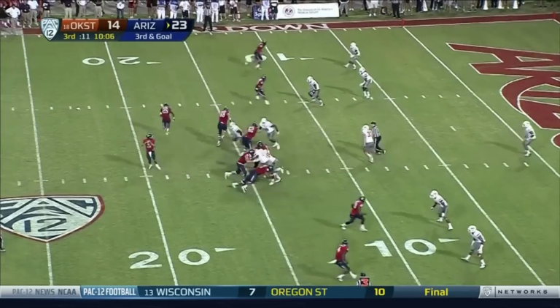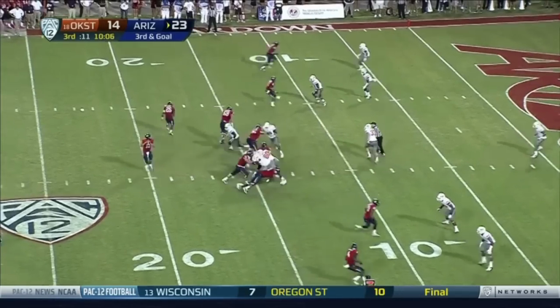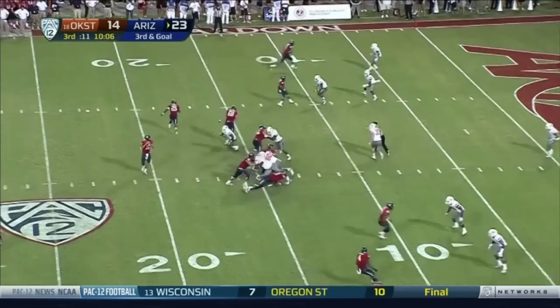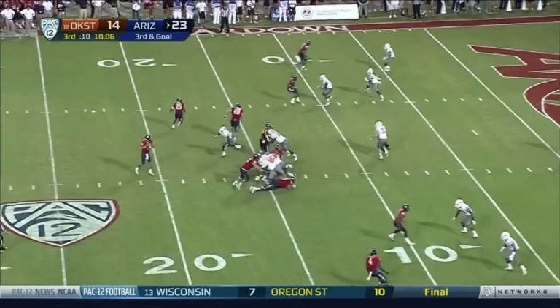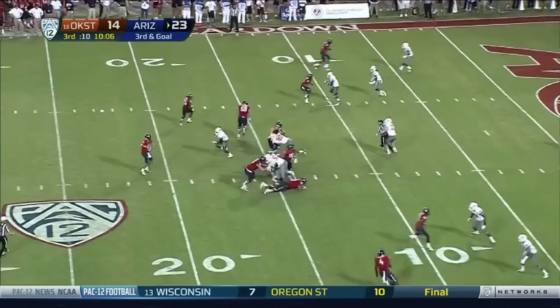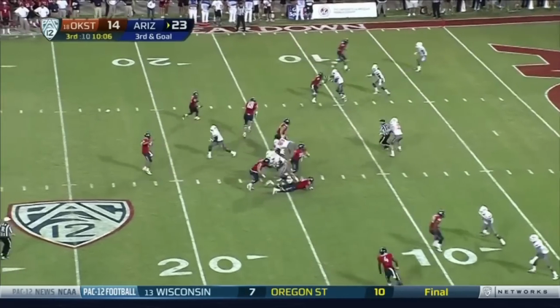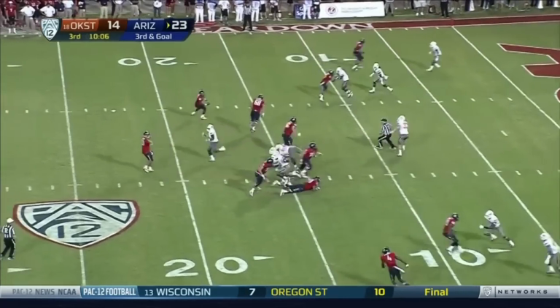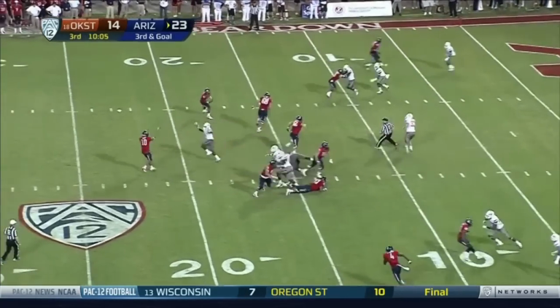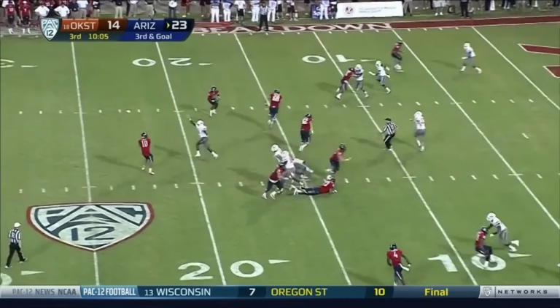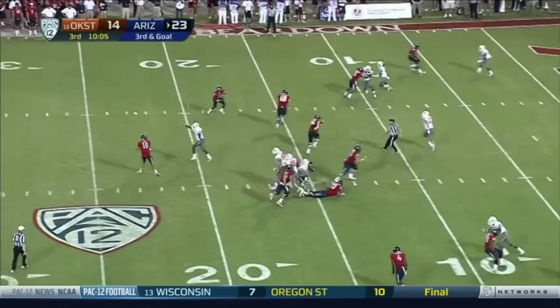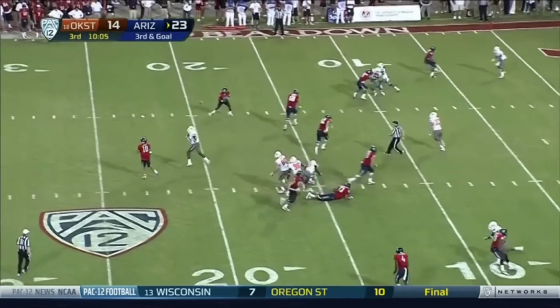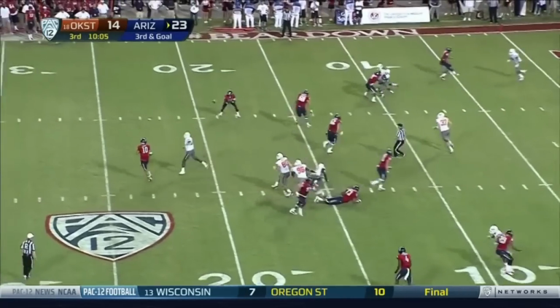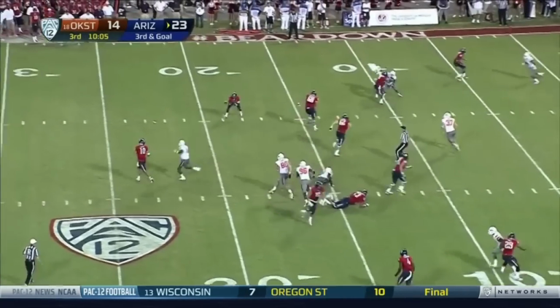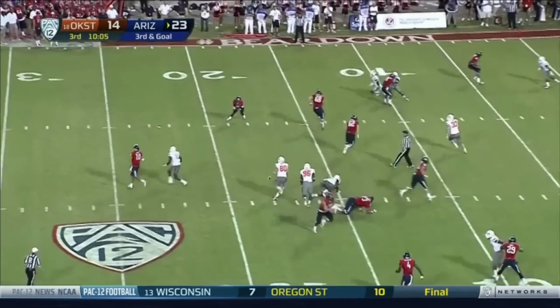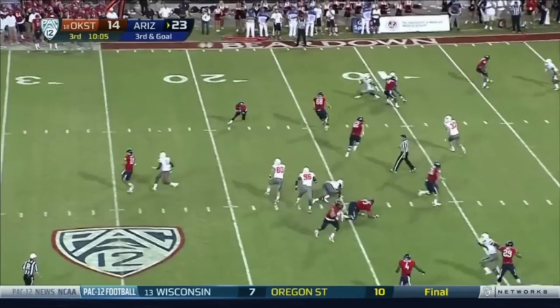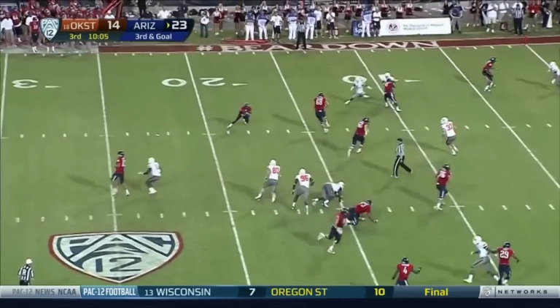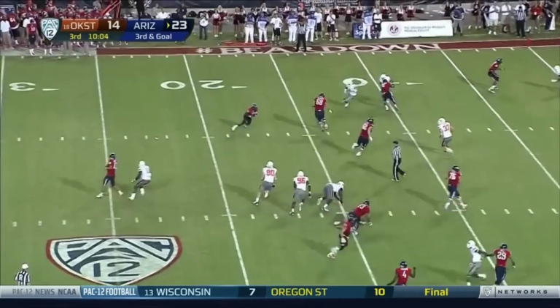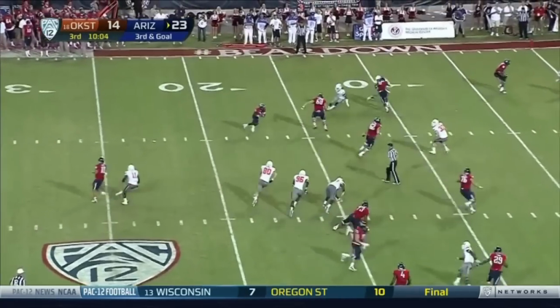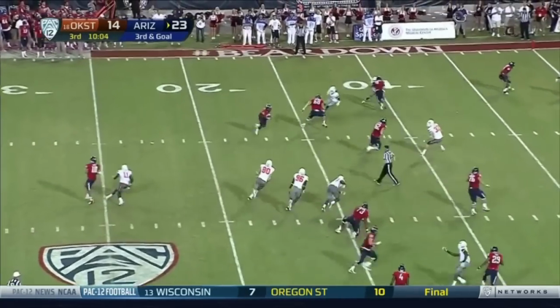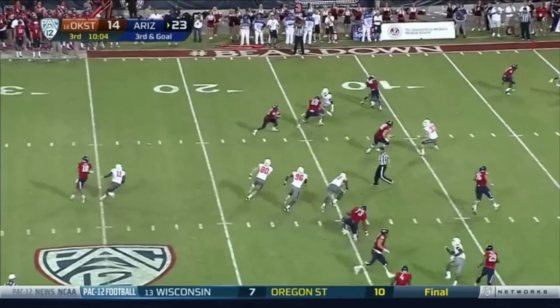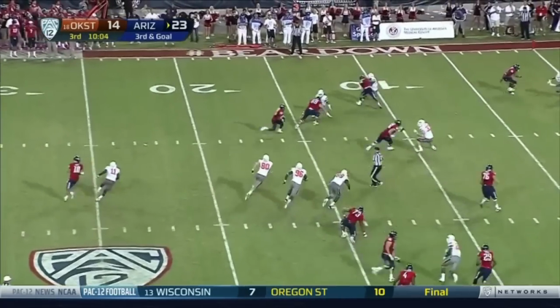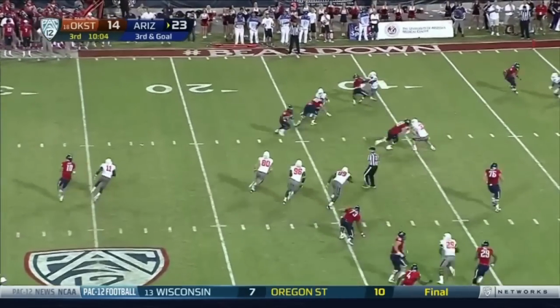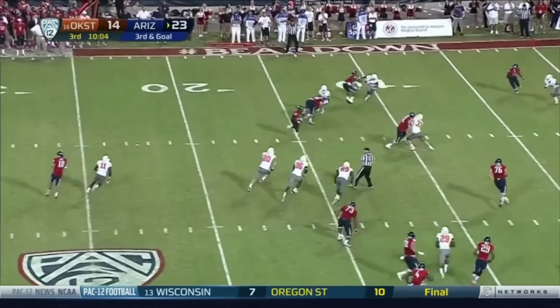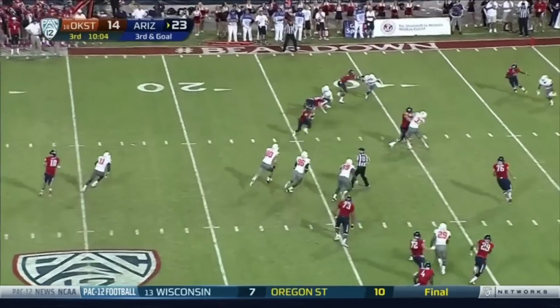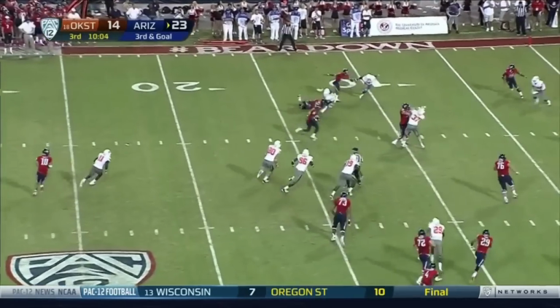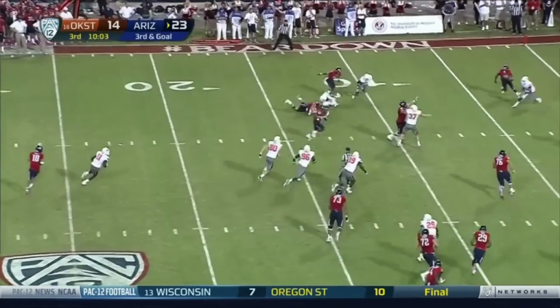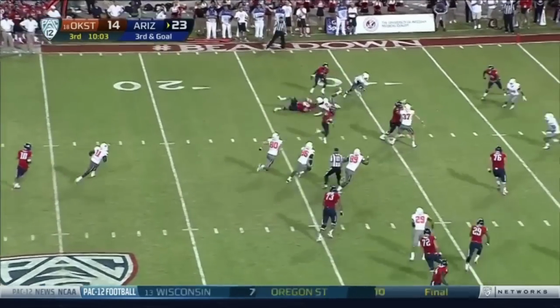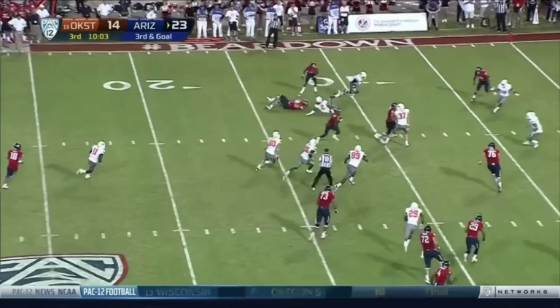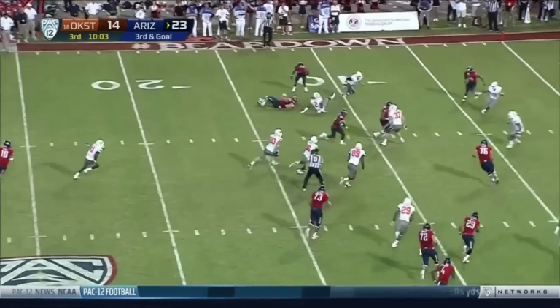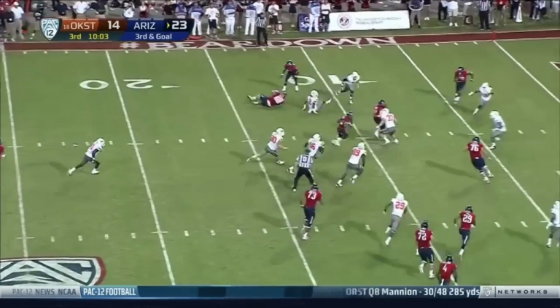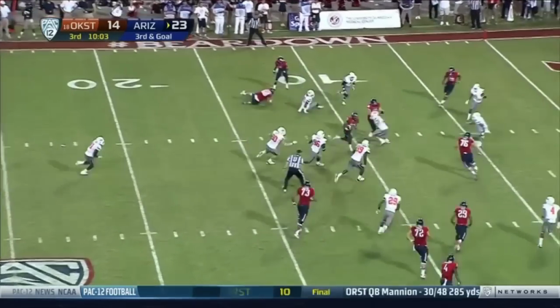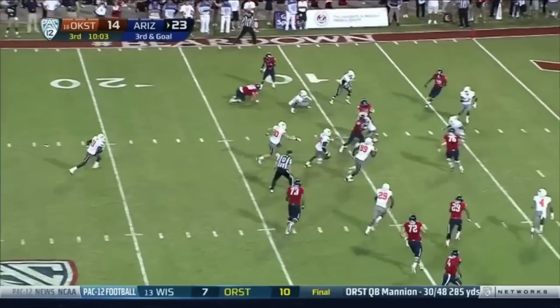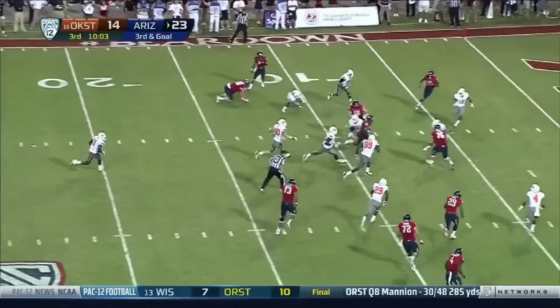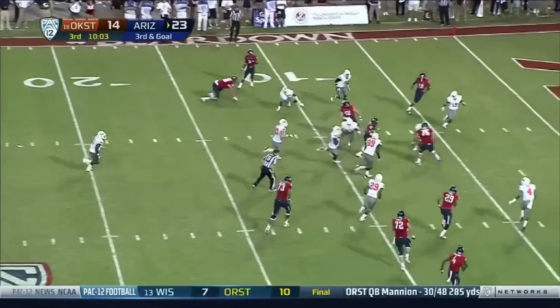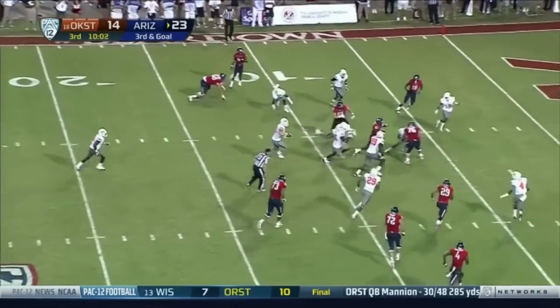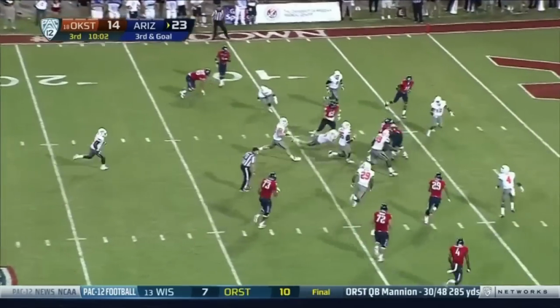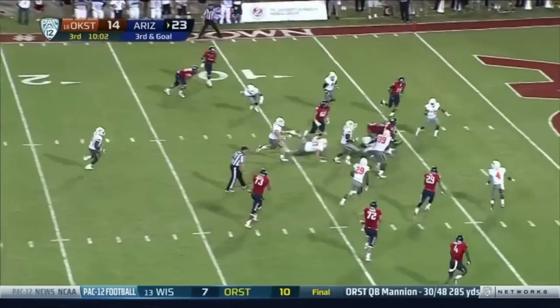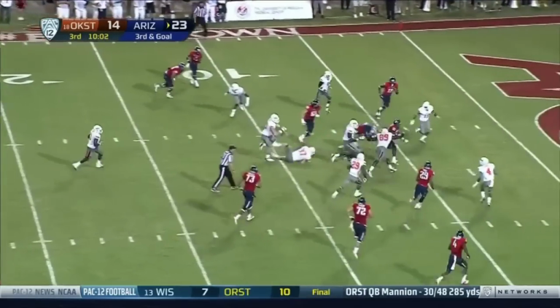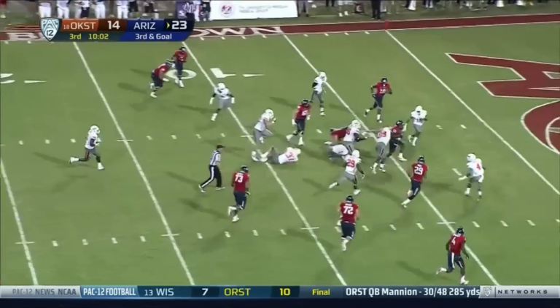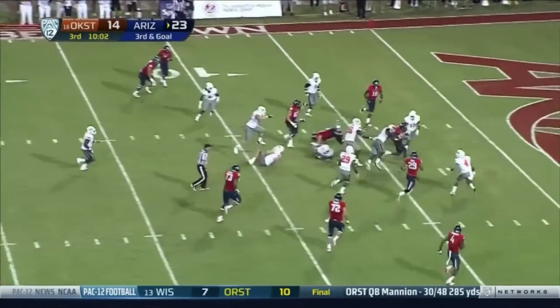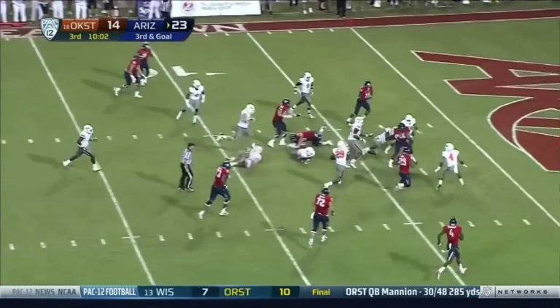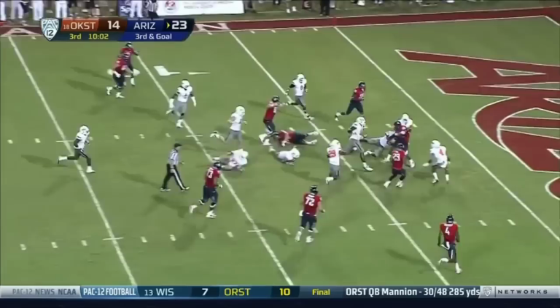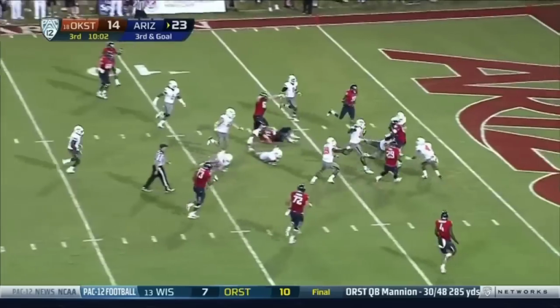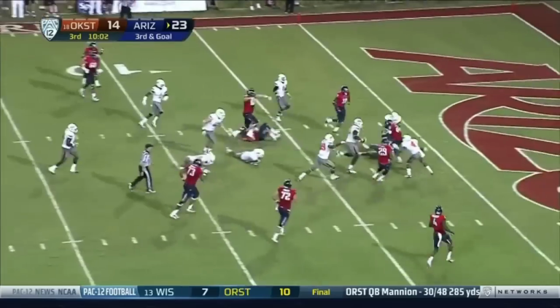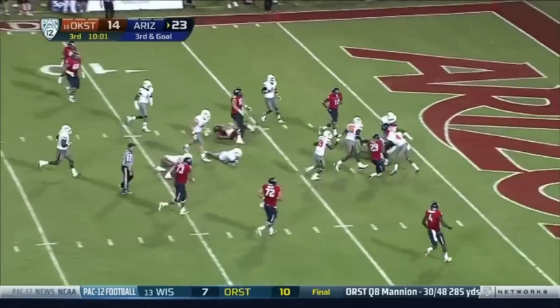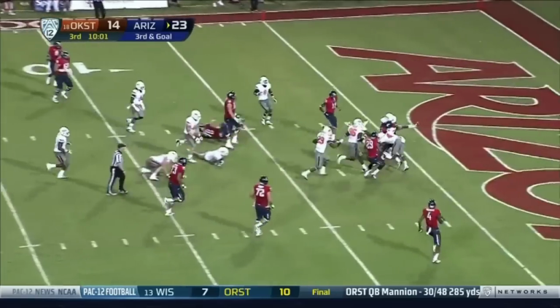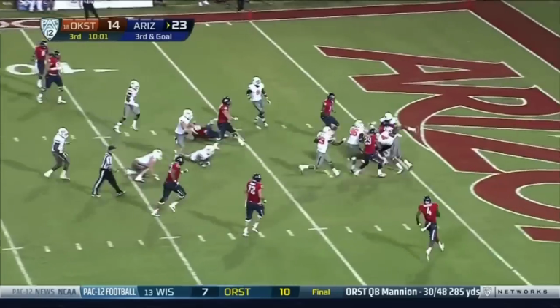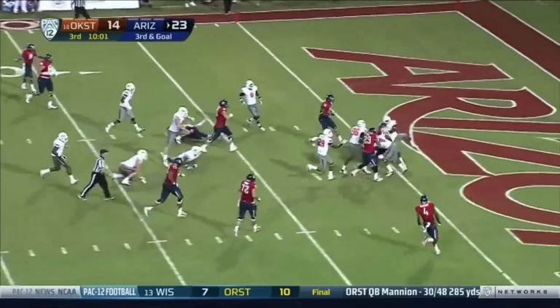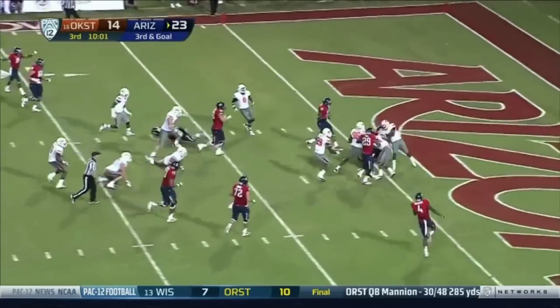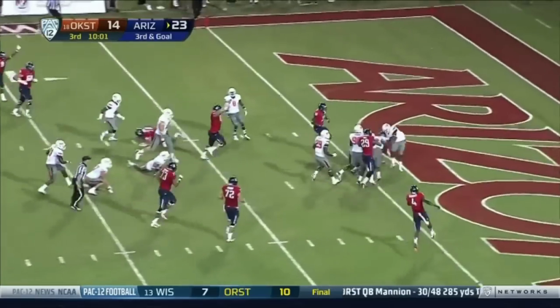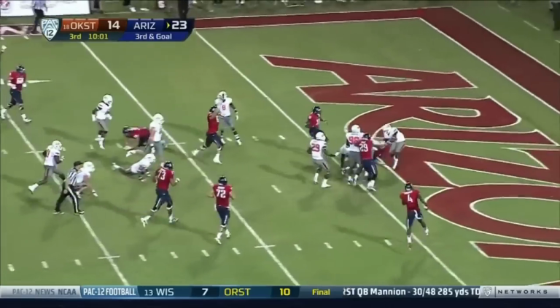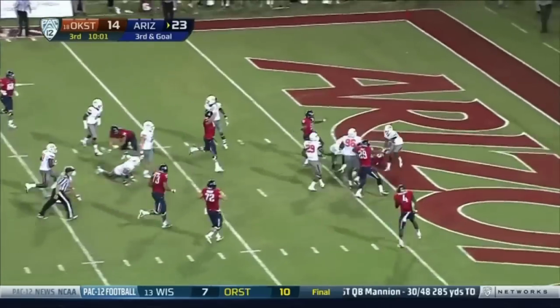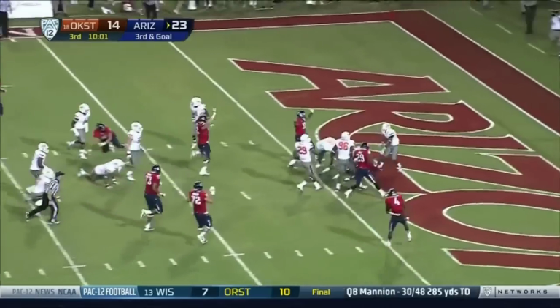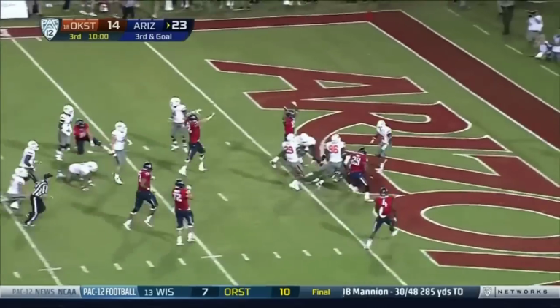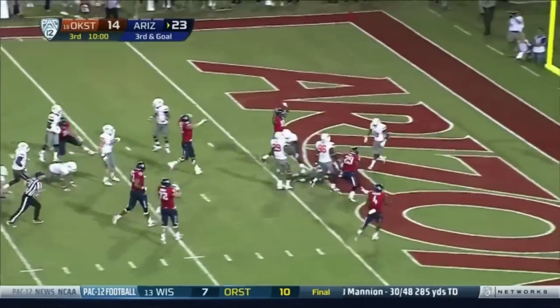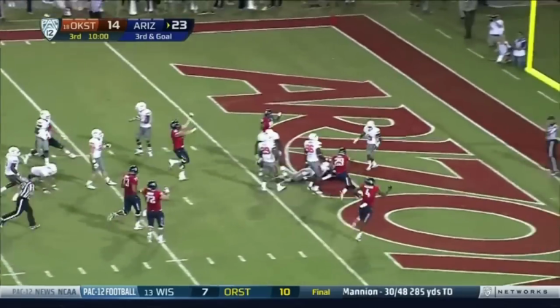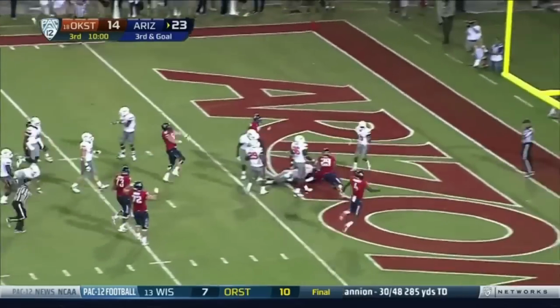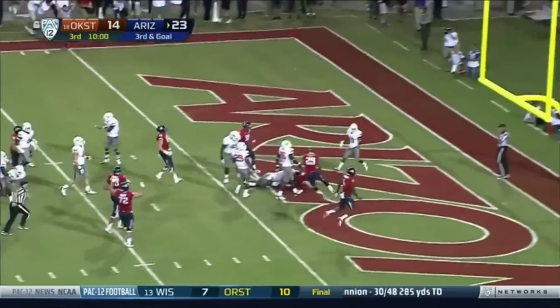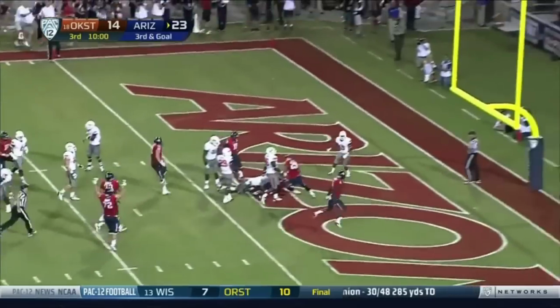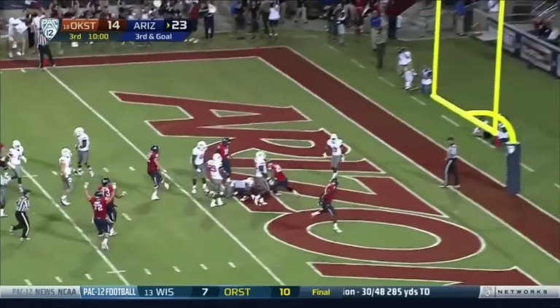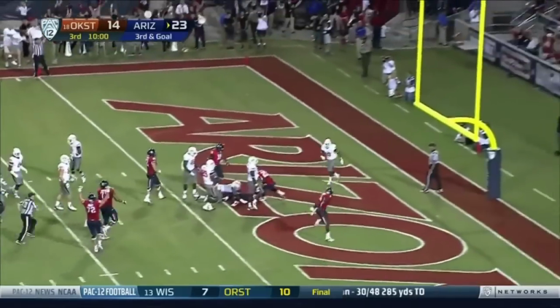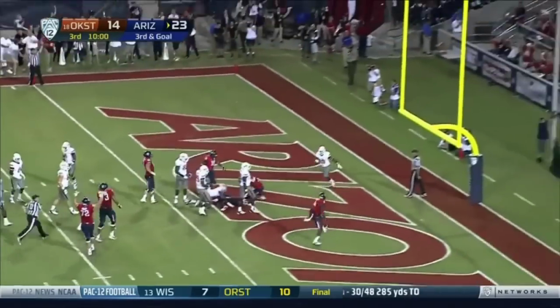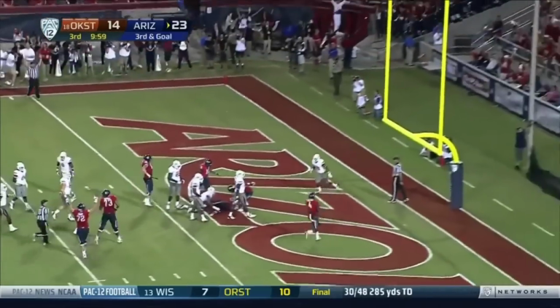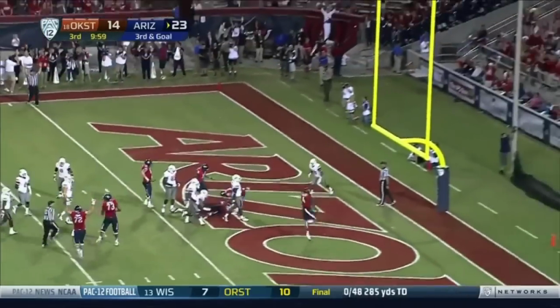Back to pass, flicks it over to Carey, left side — bubble screen left side — gets to the five. Dragged into the end zone, touchdown Arizona.